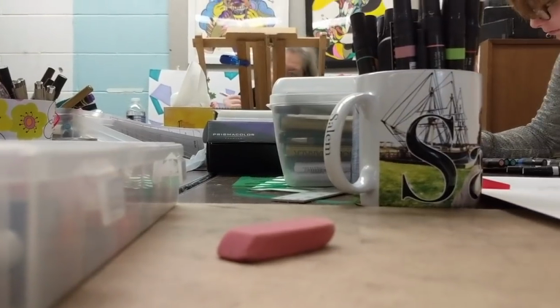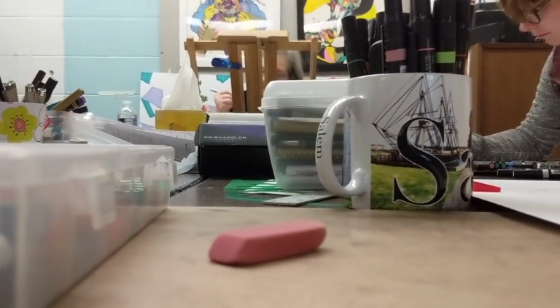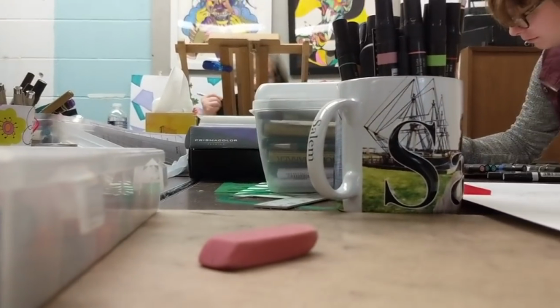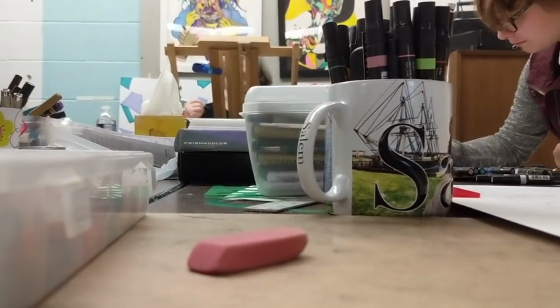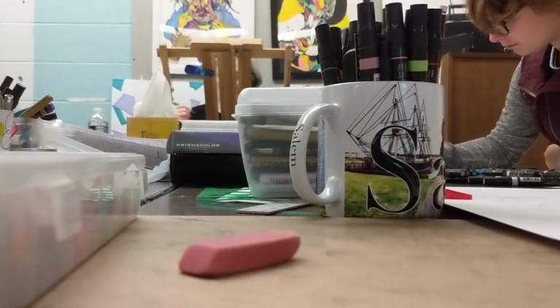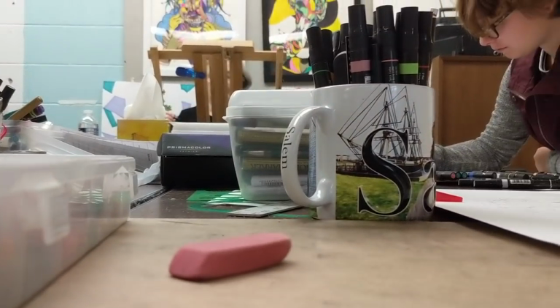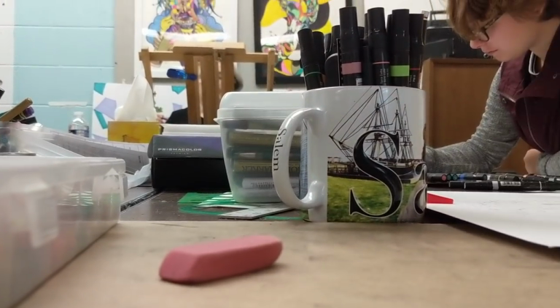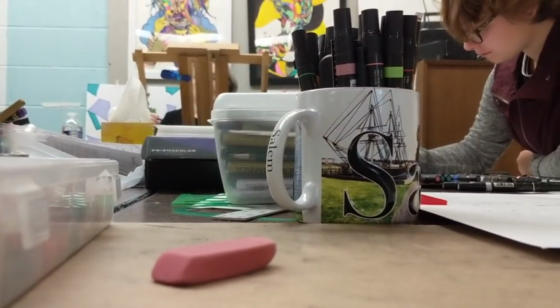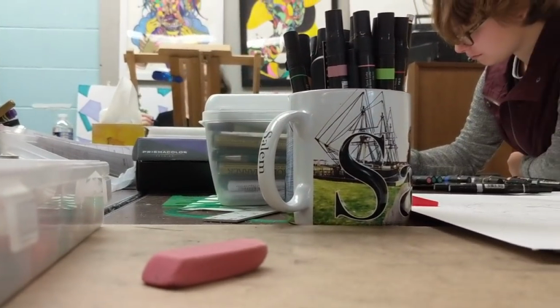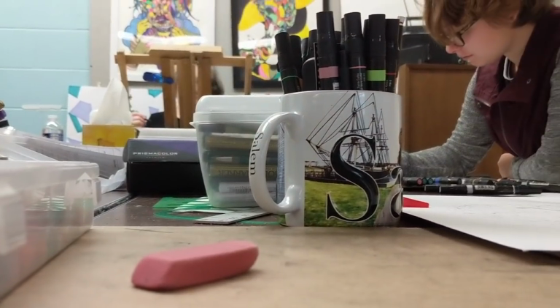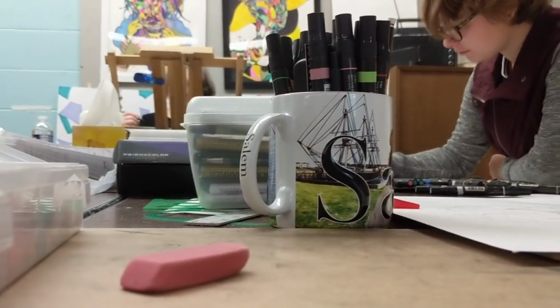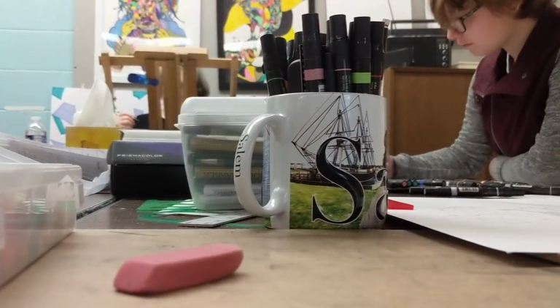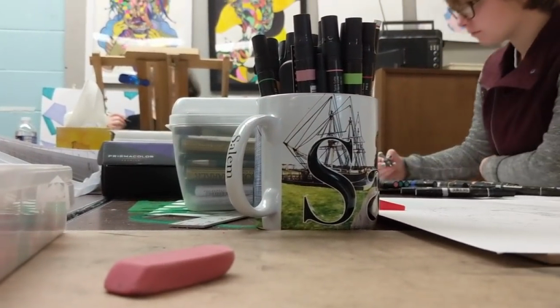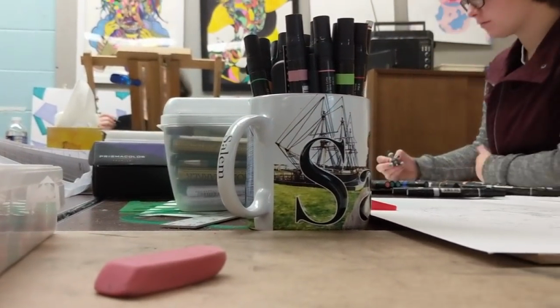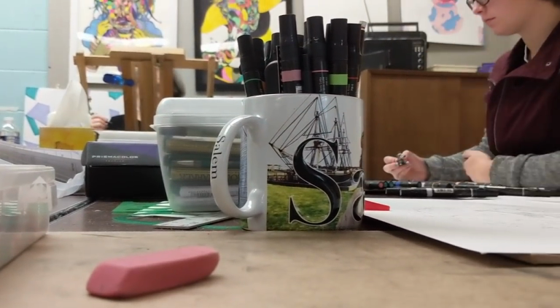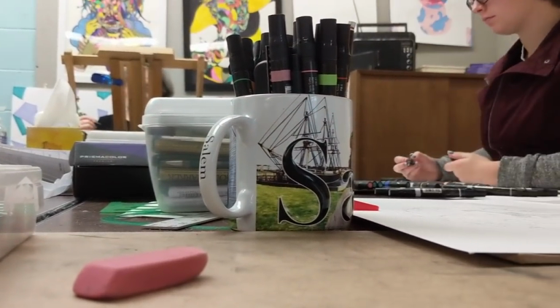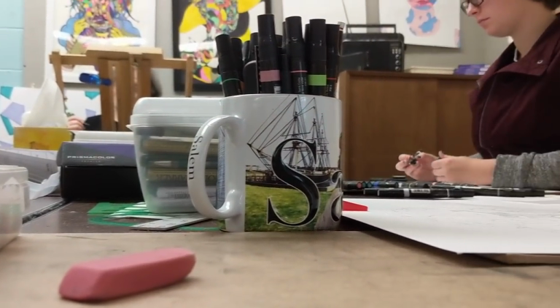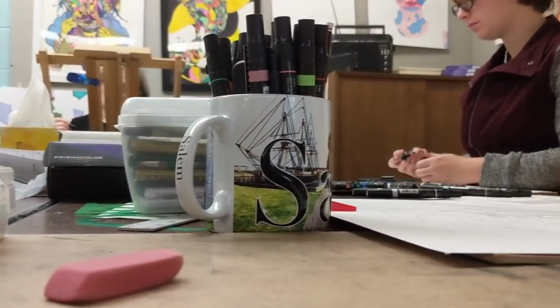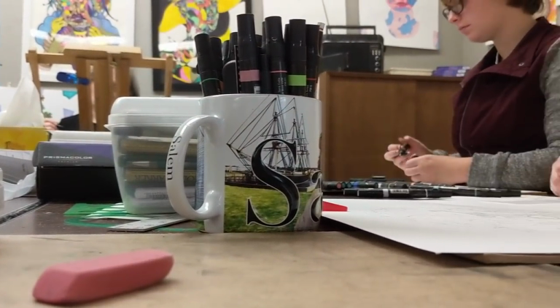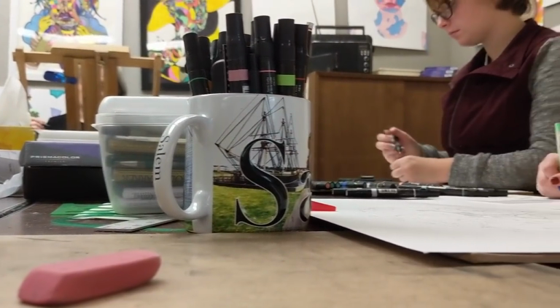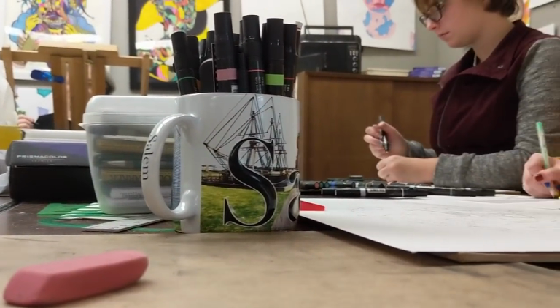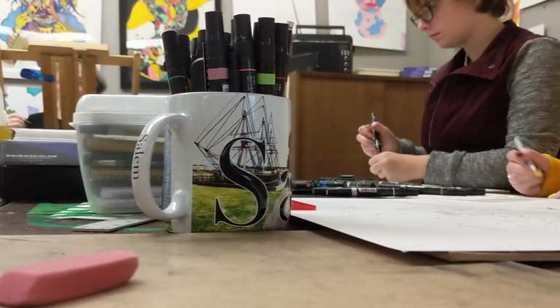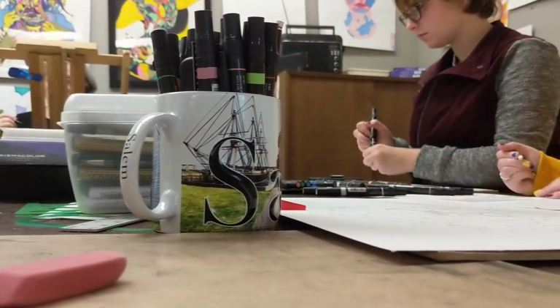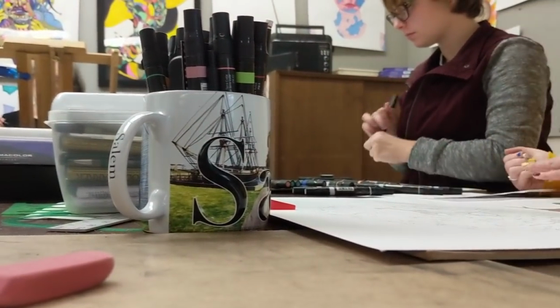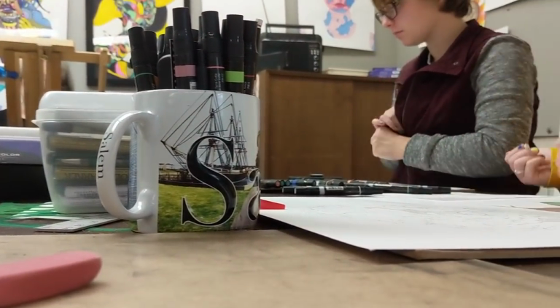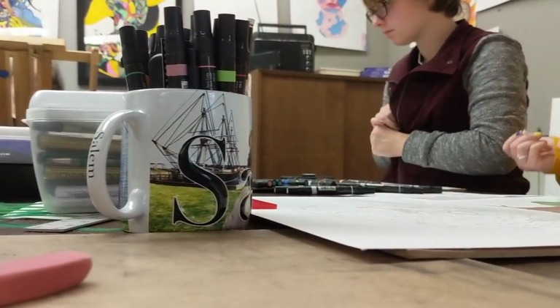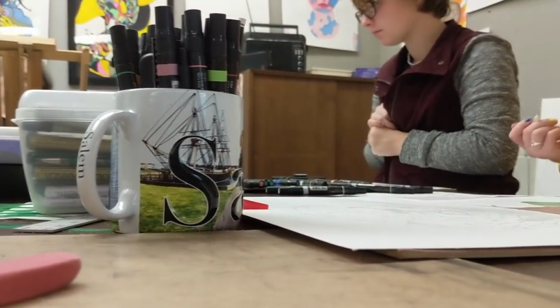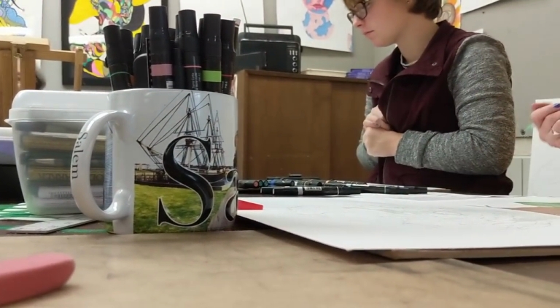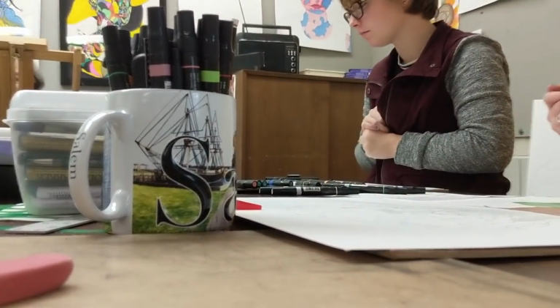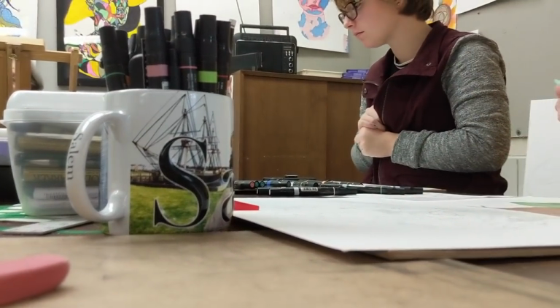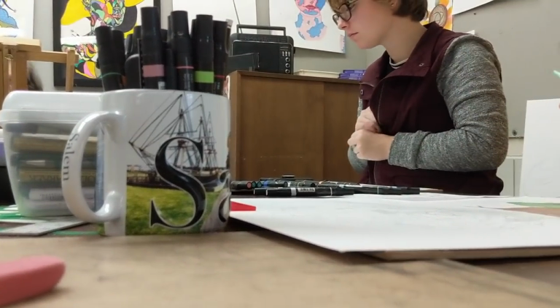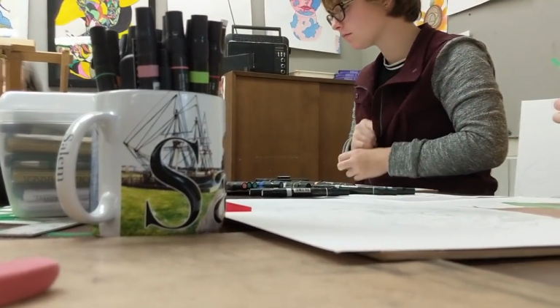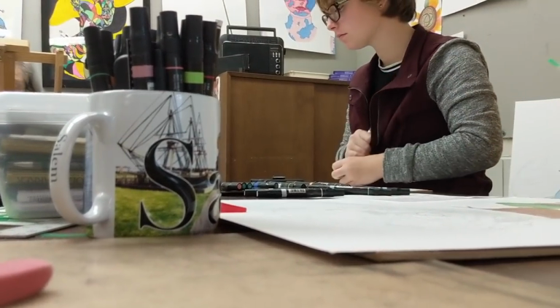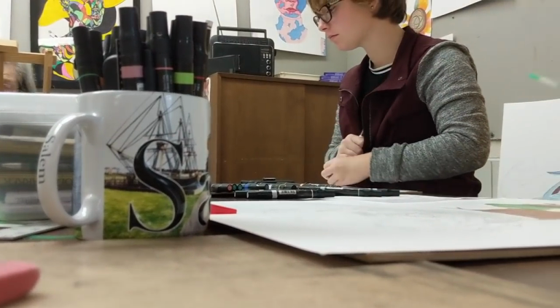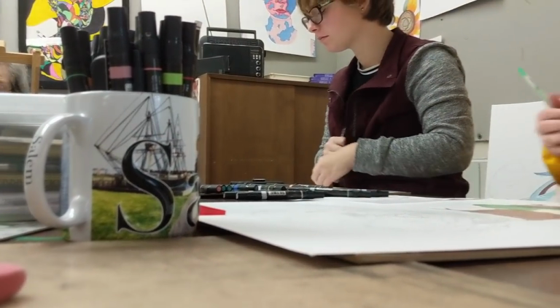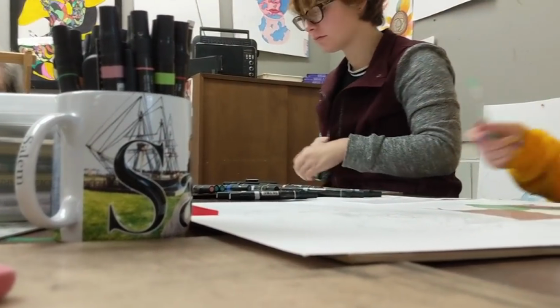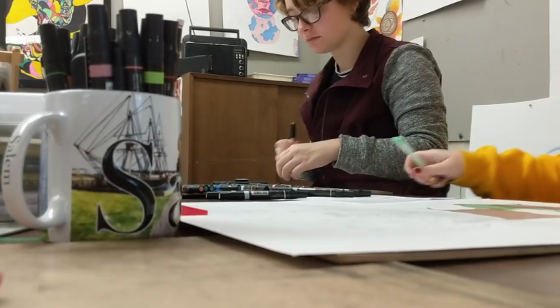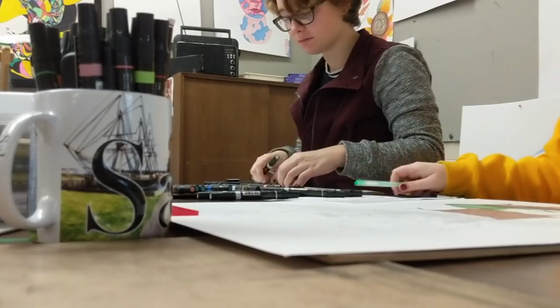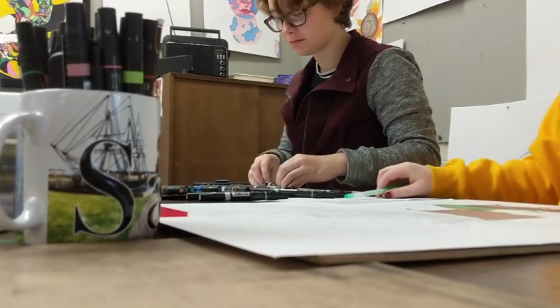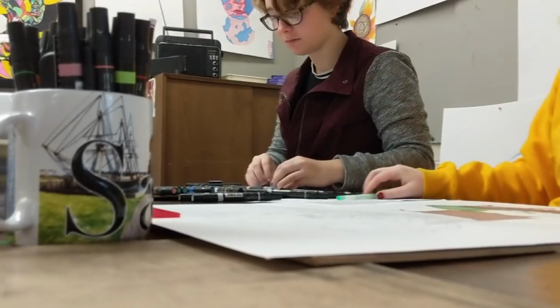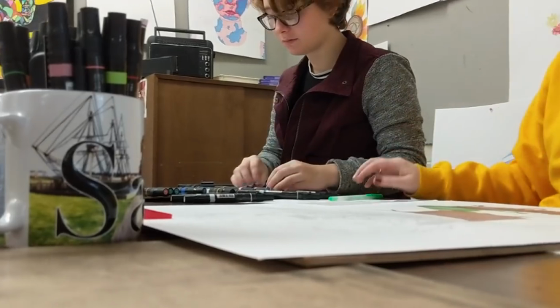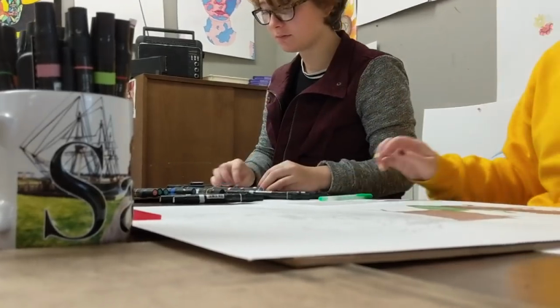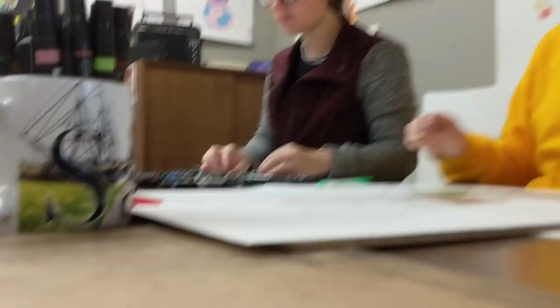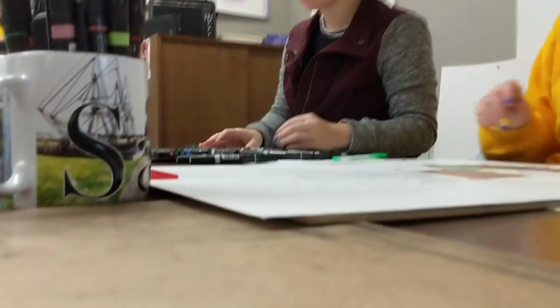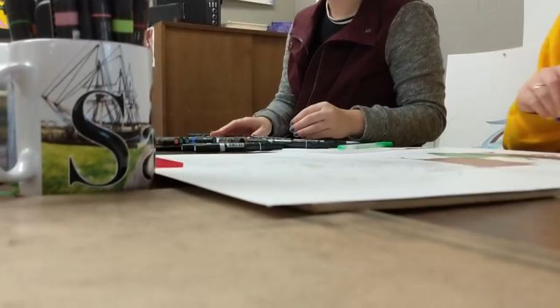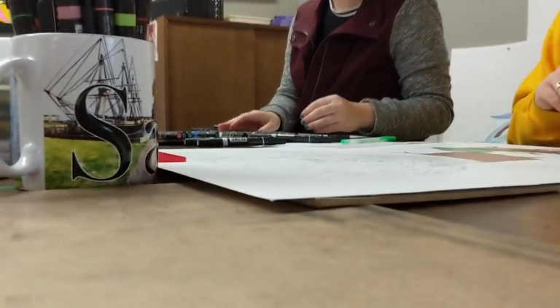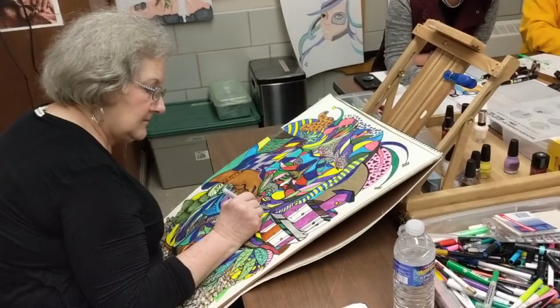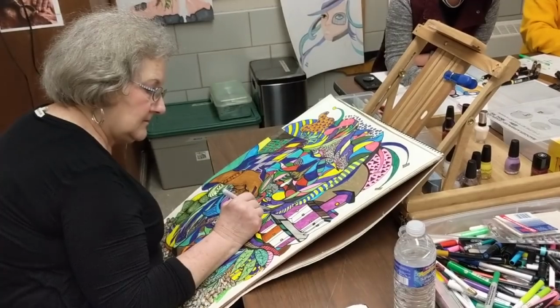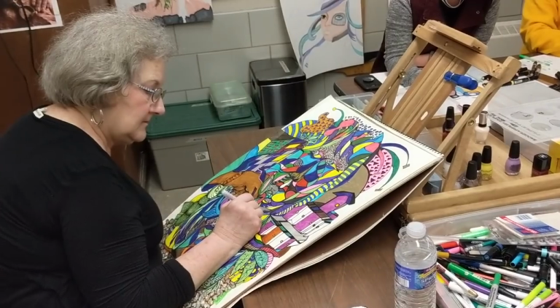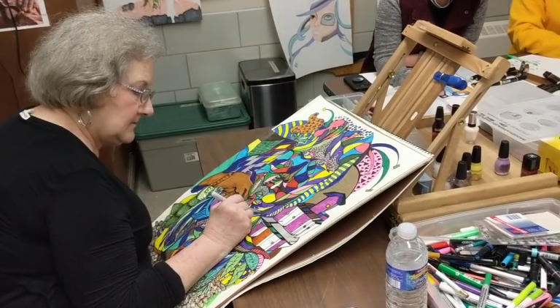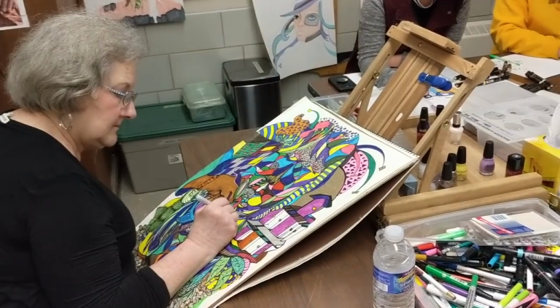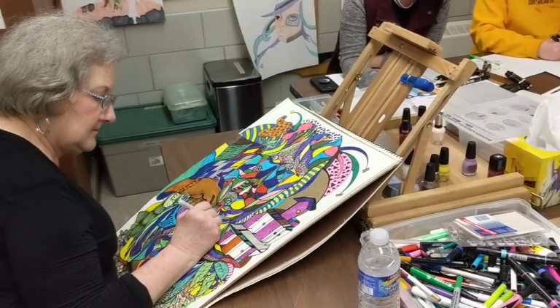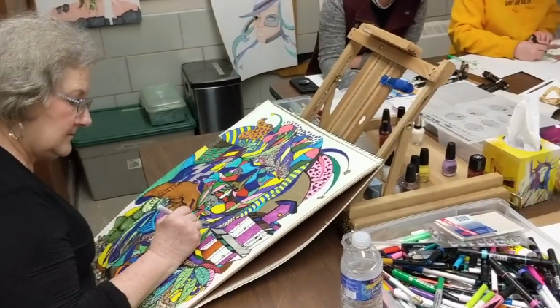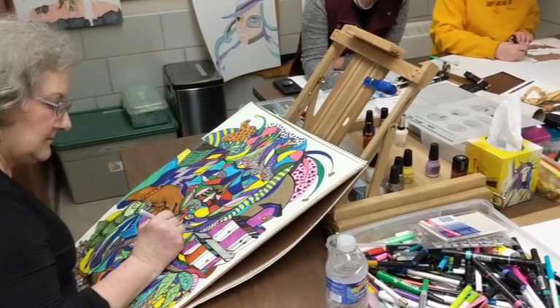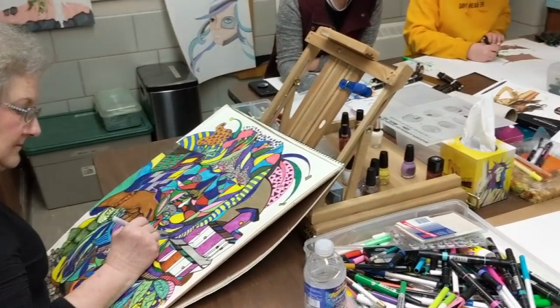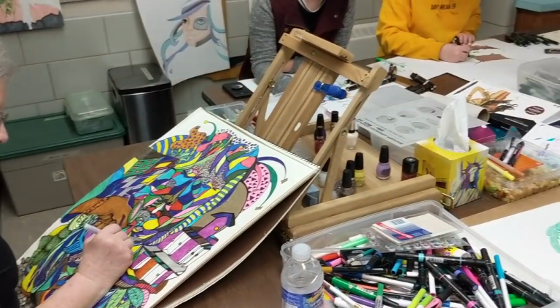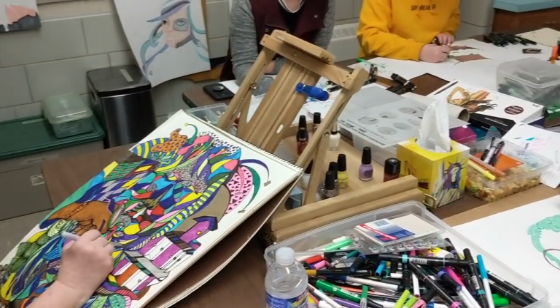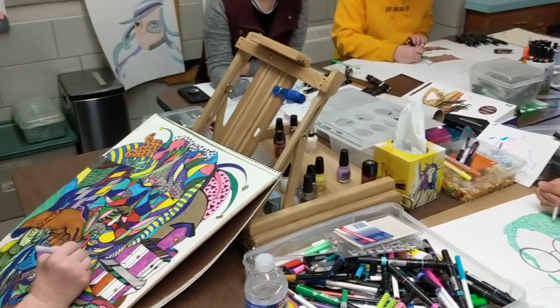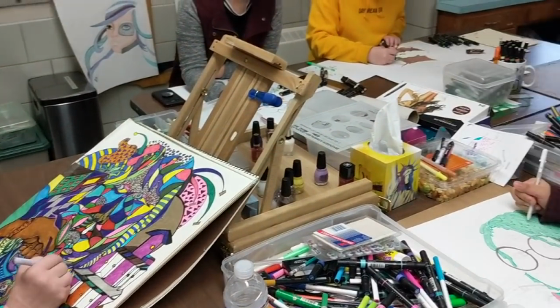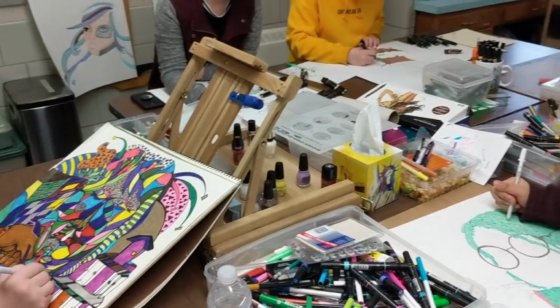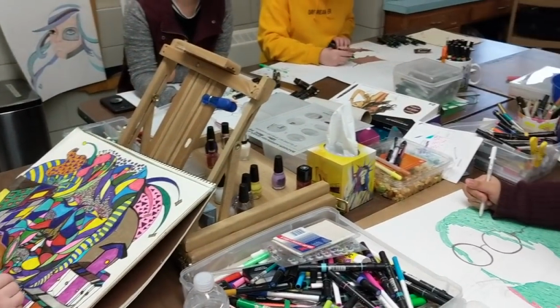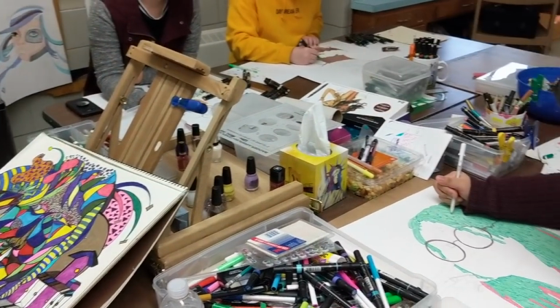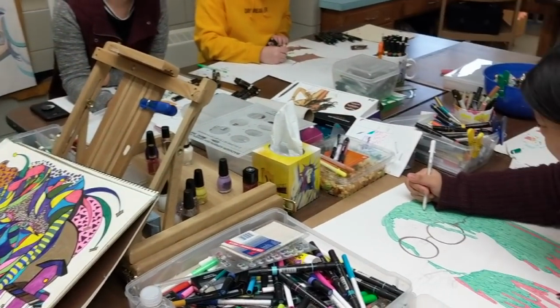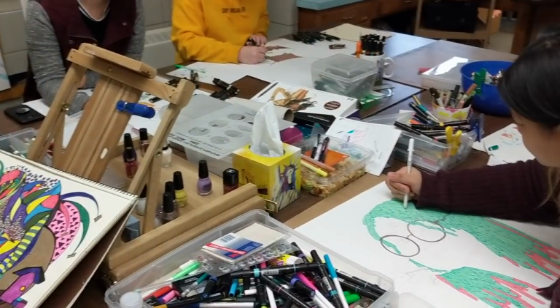This course is recommended for students interested in all visual arts careers and paths. Lastly, Artists in Residence.